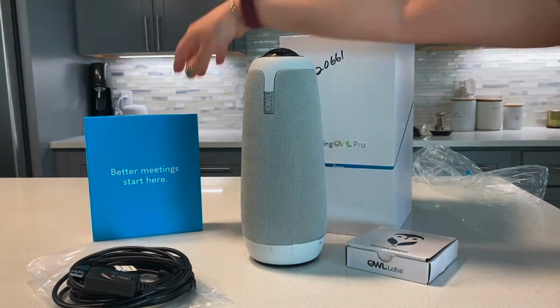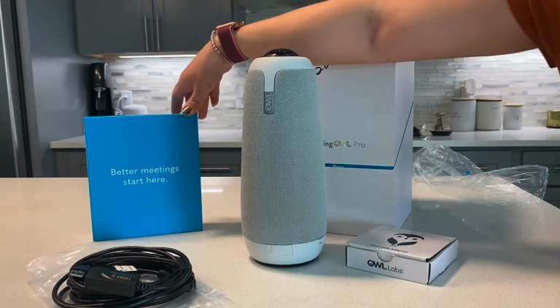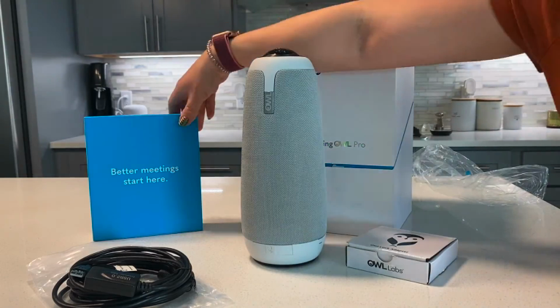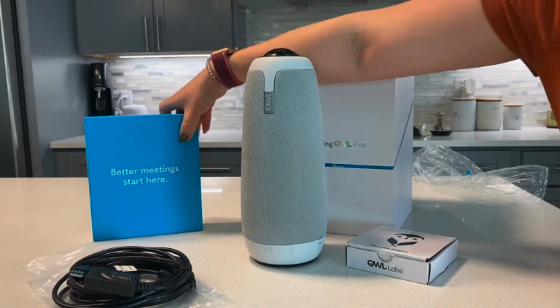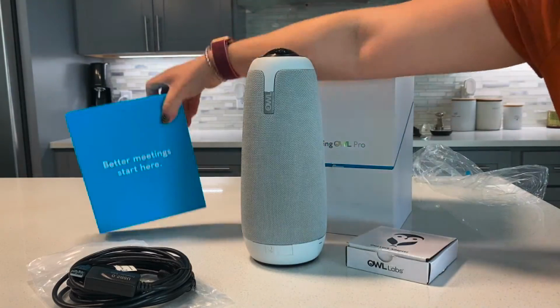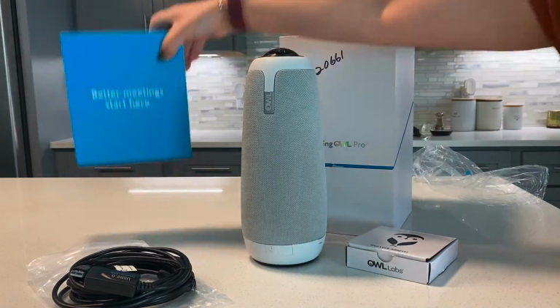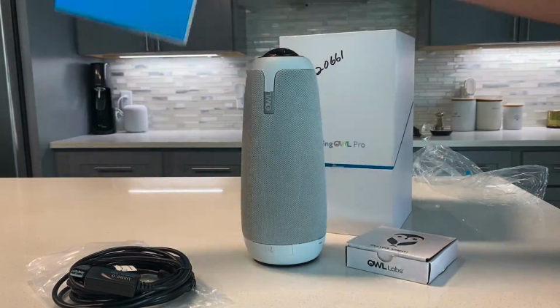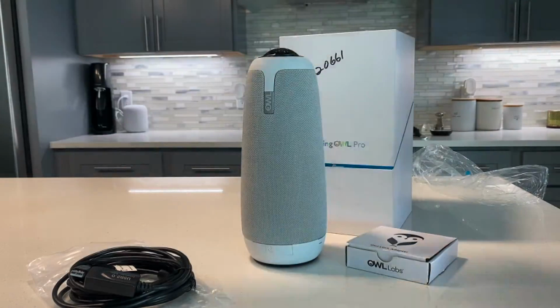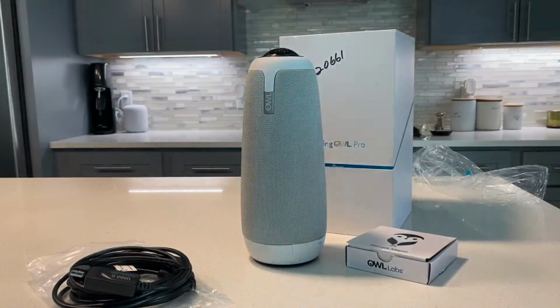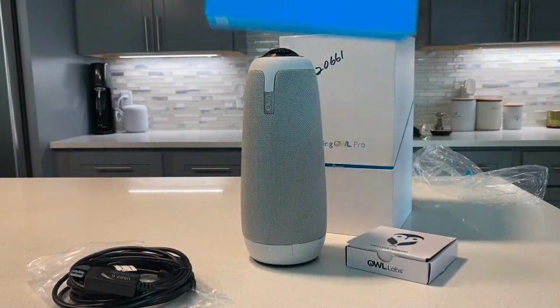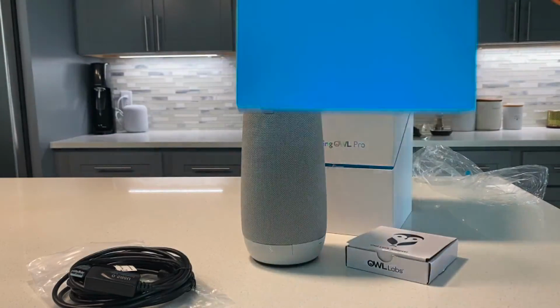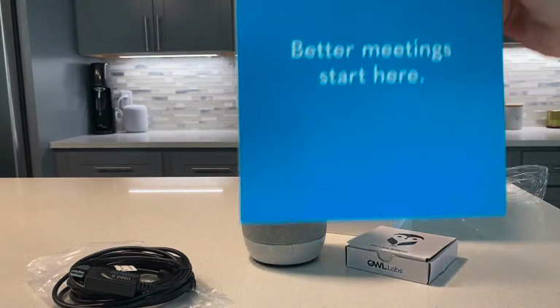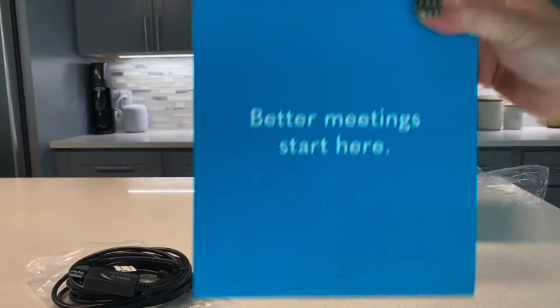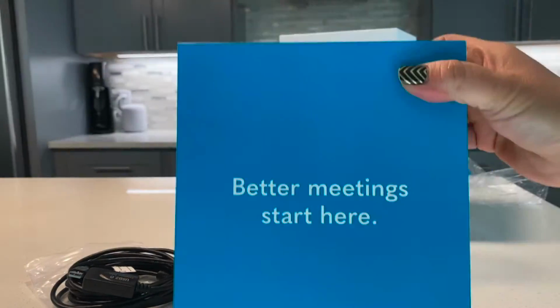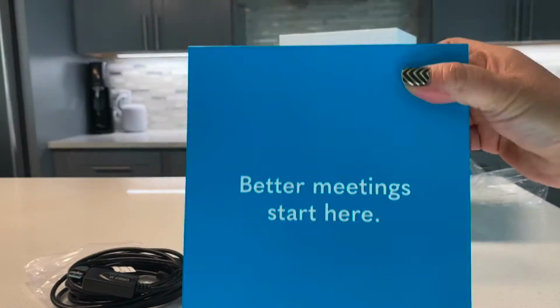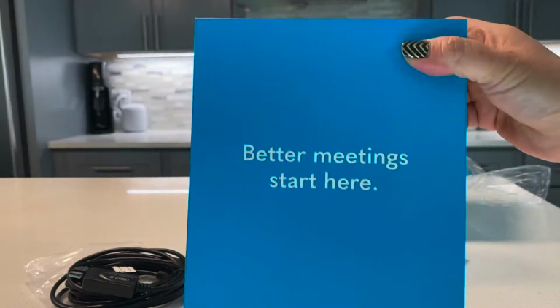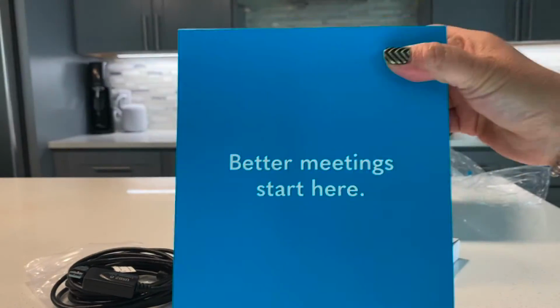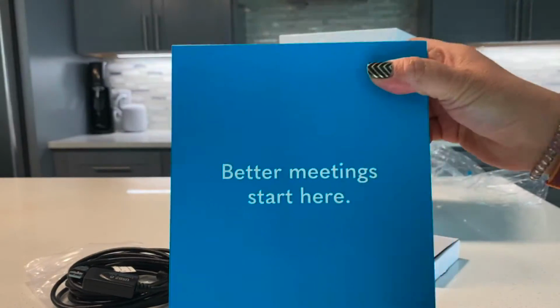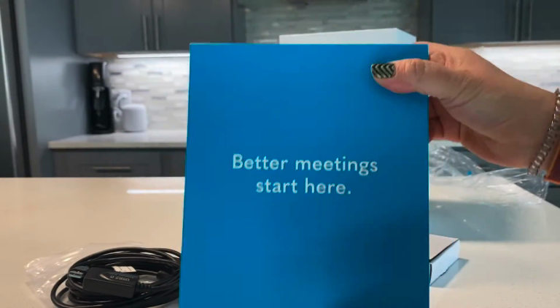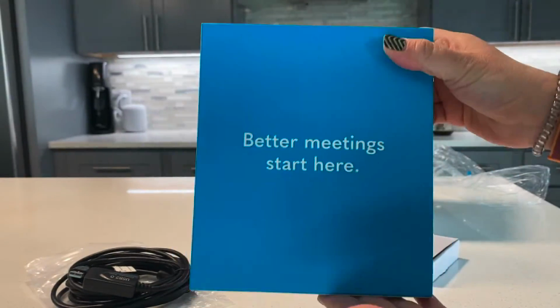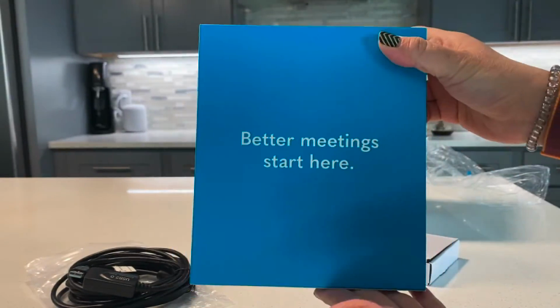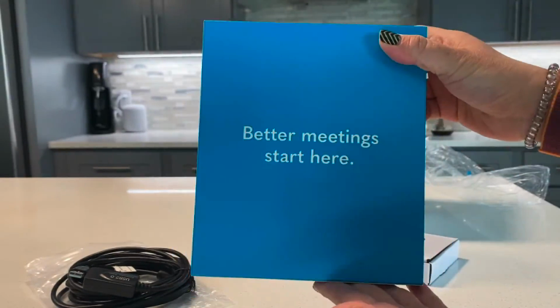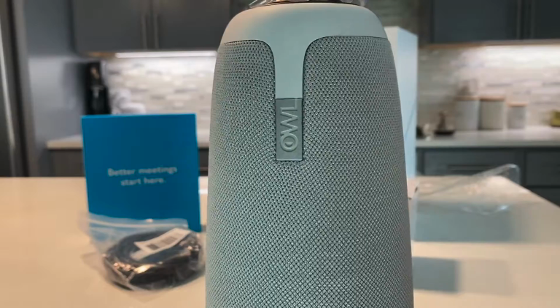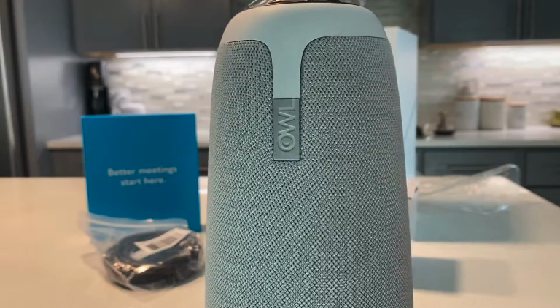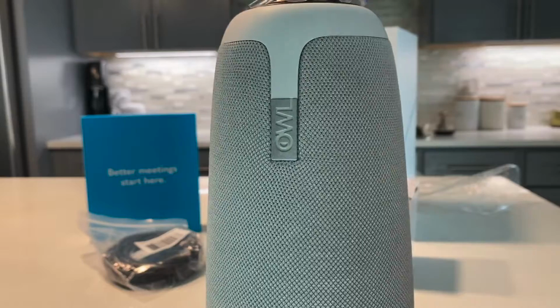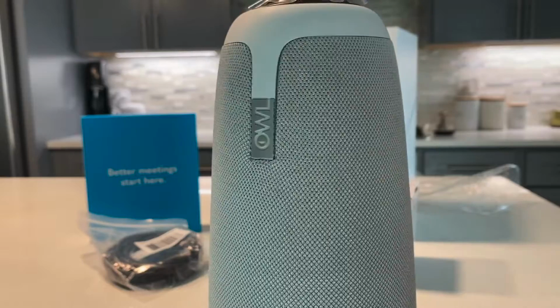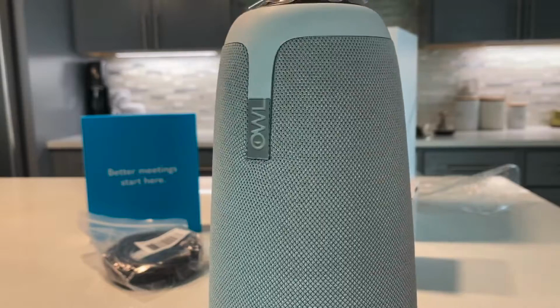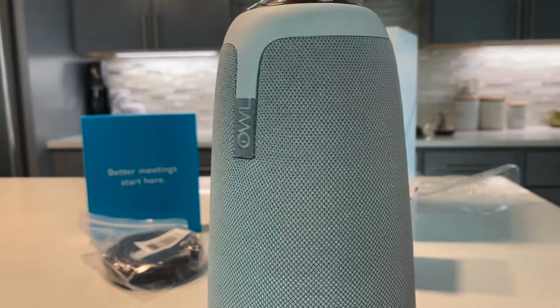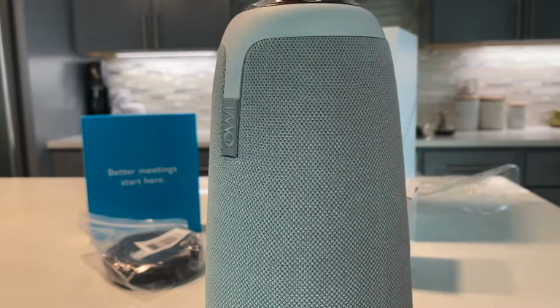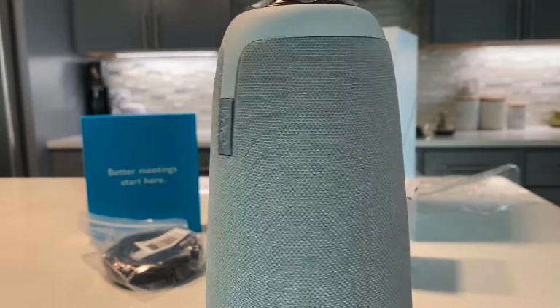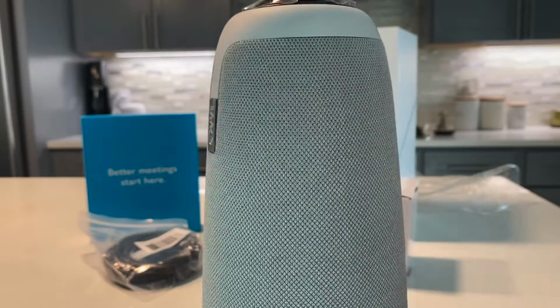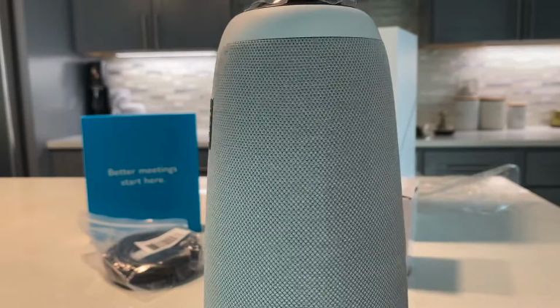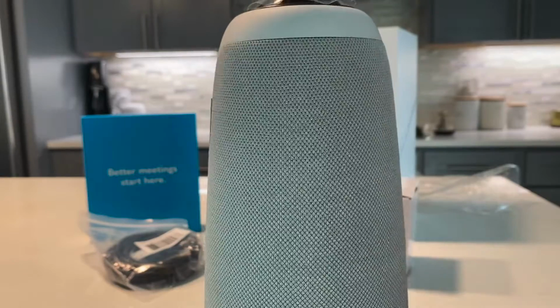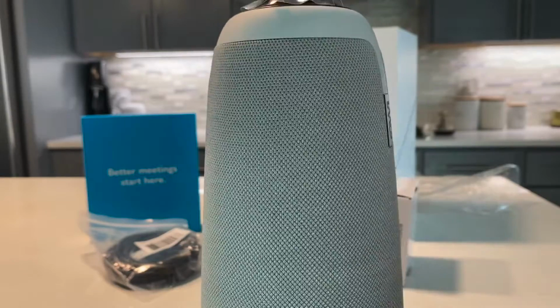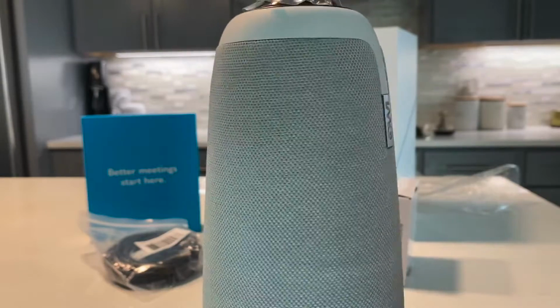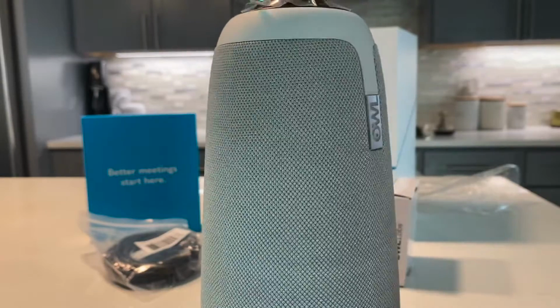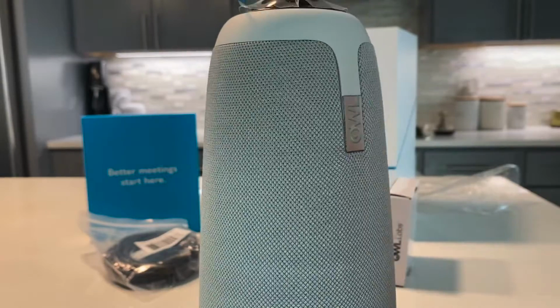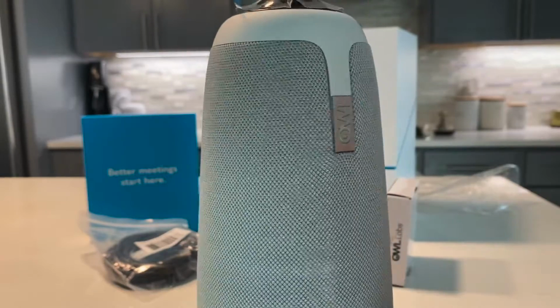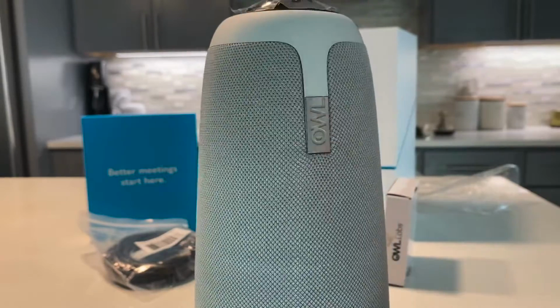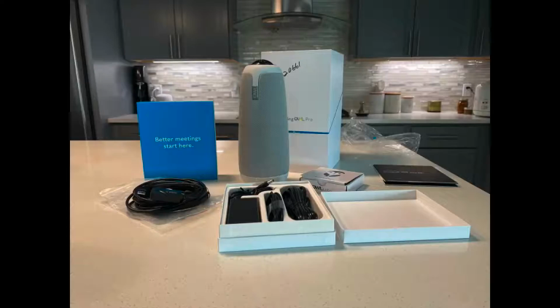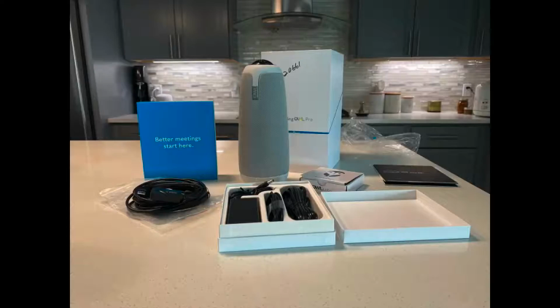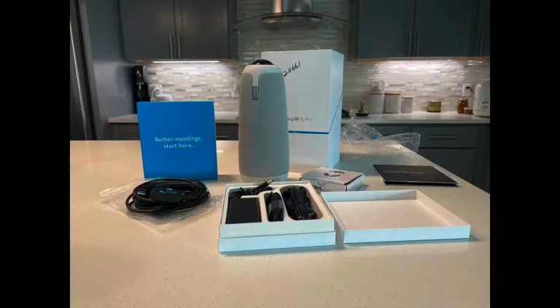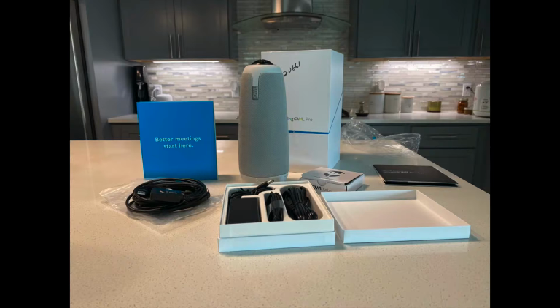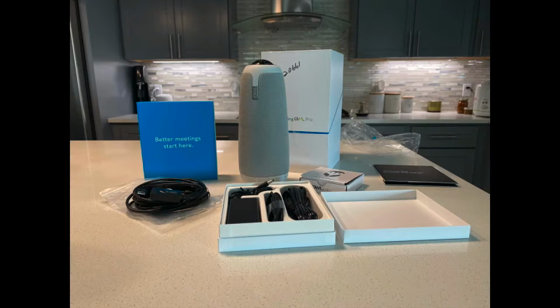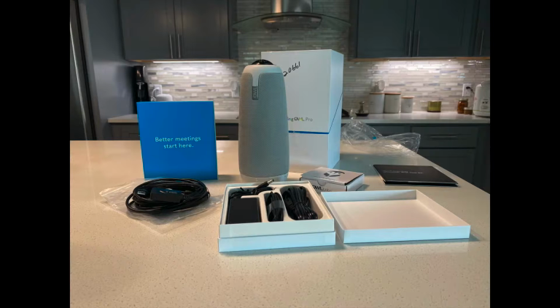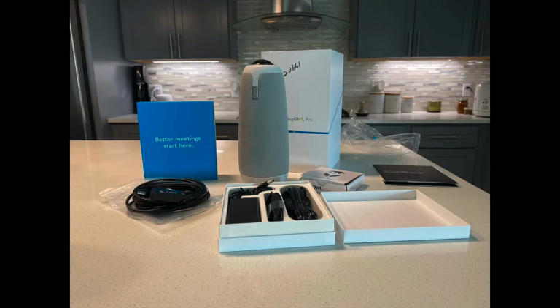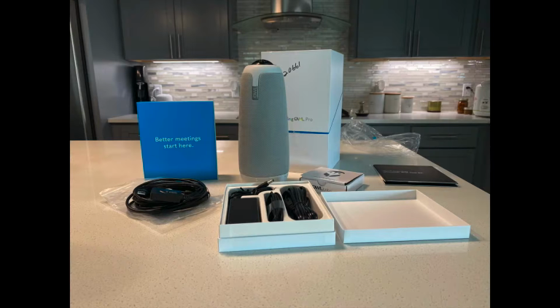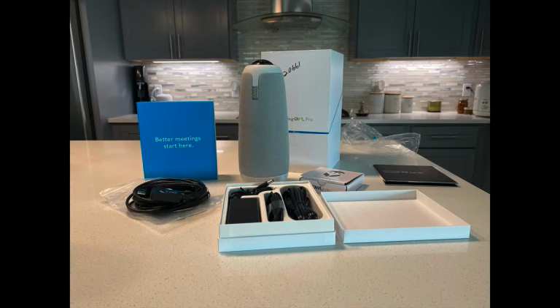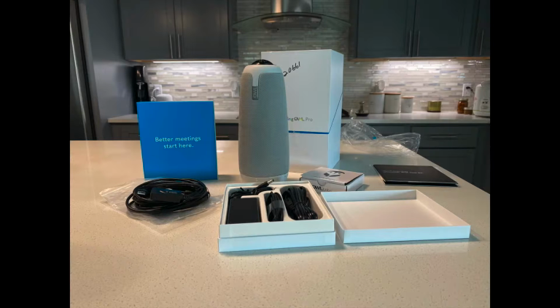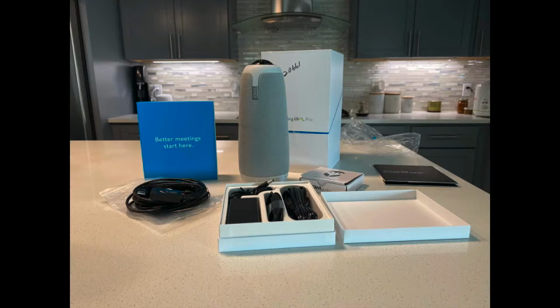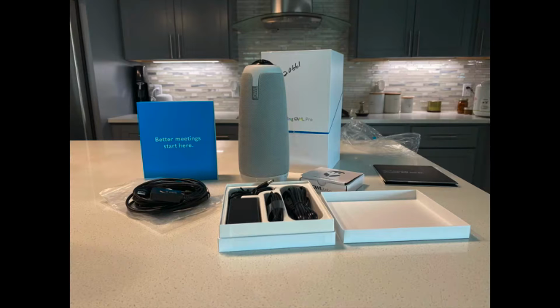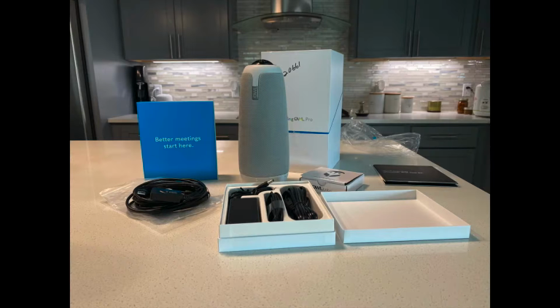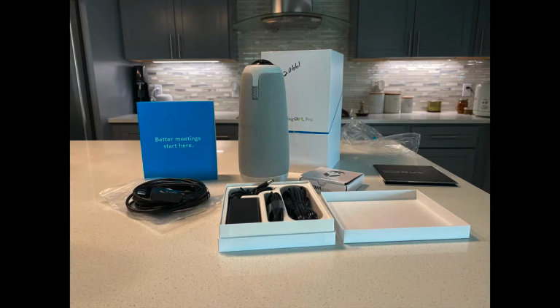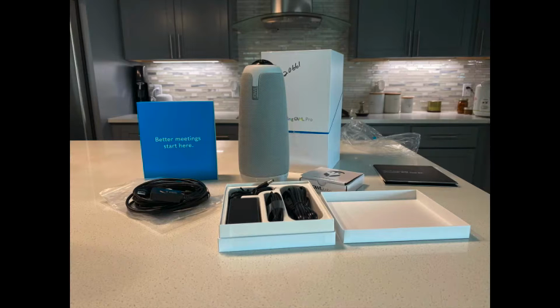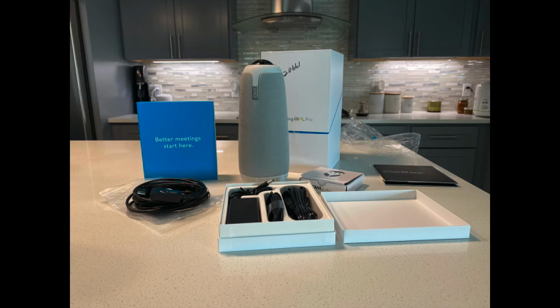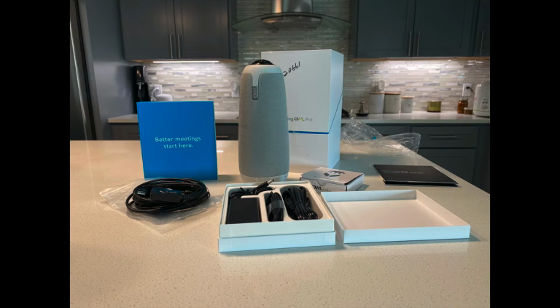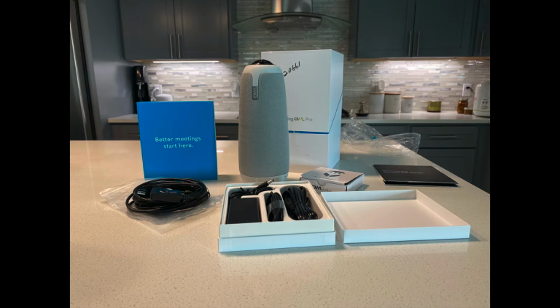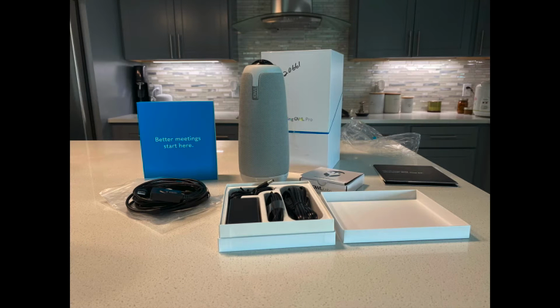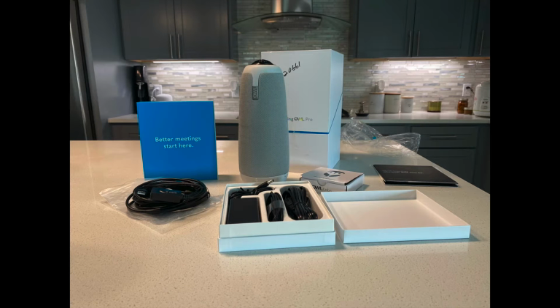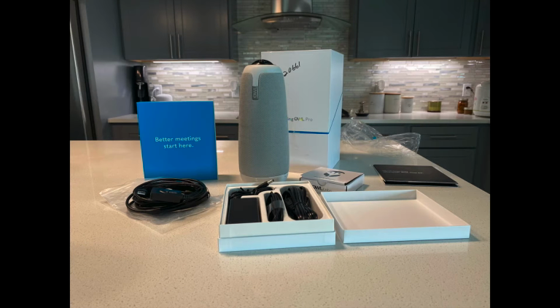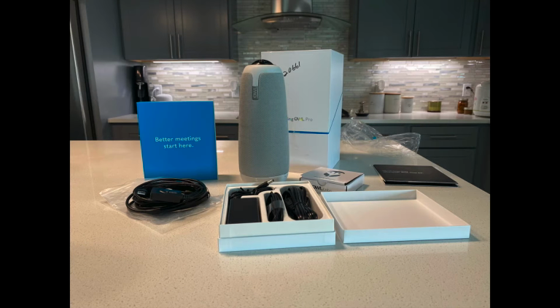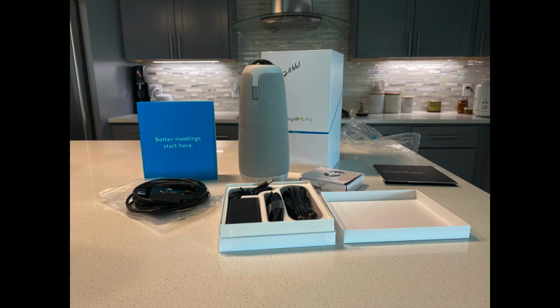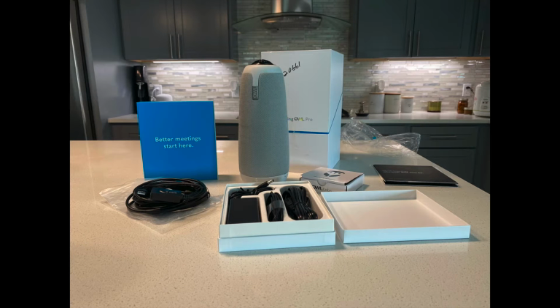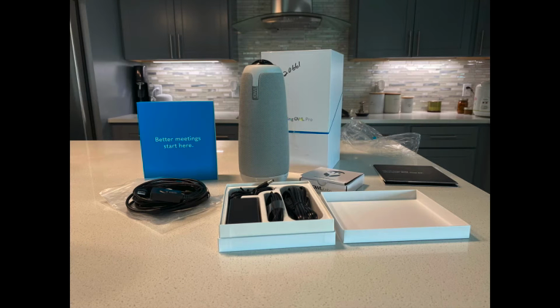Better meetings start here with the OWL Meeting Pro. We'll get started with setting it up for use in the classroom.